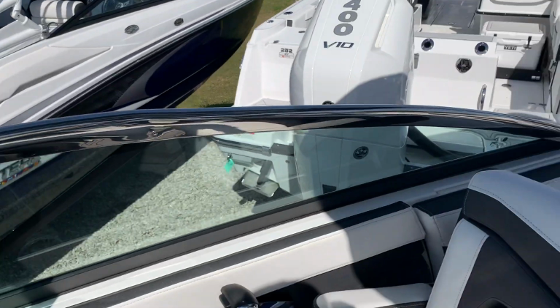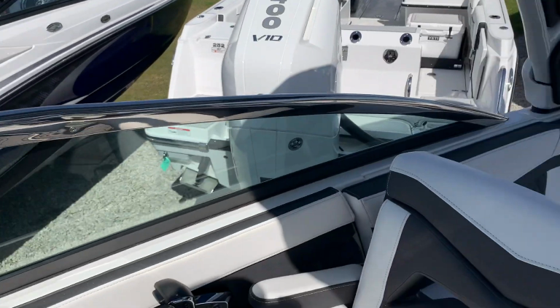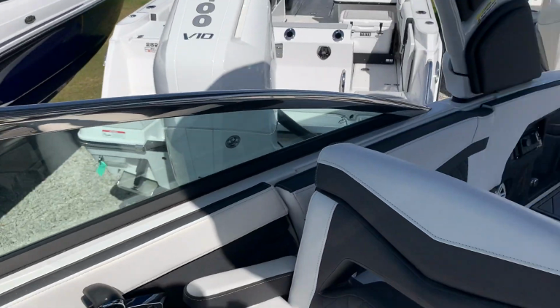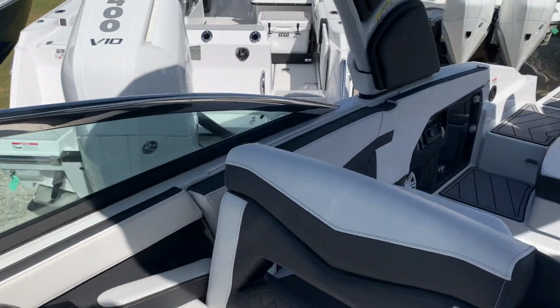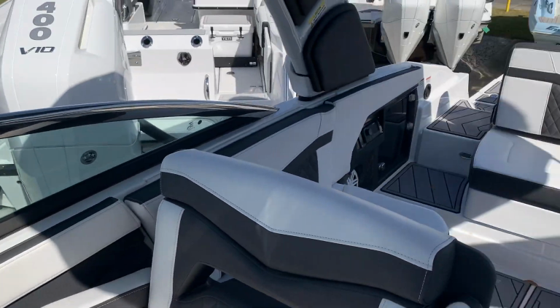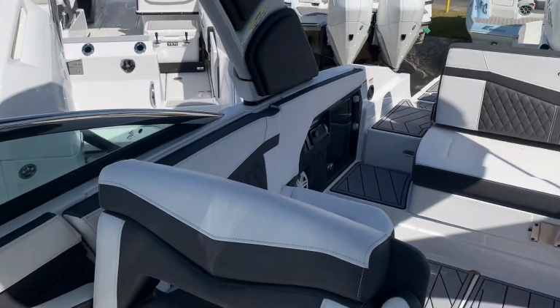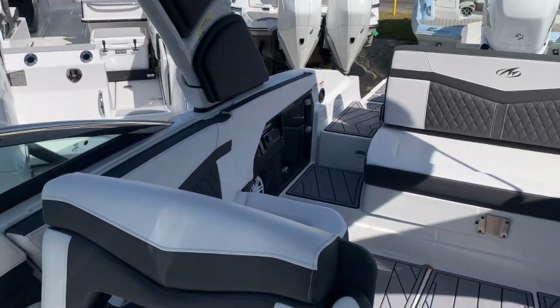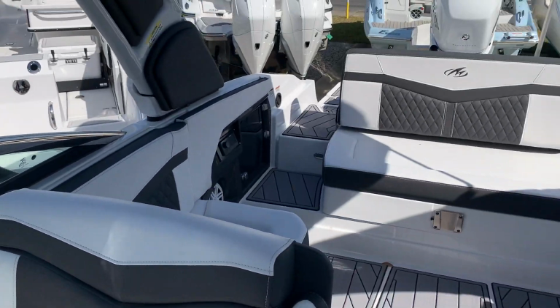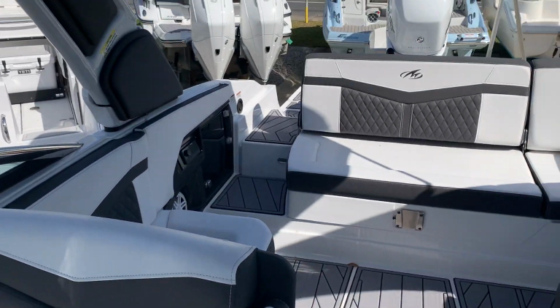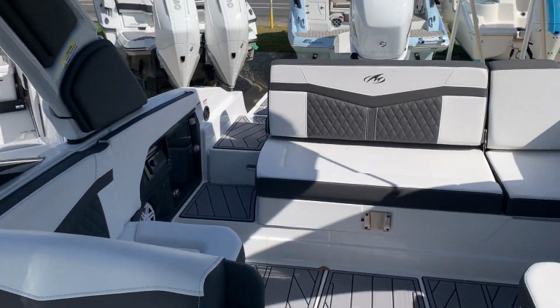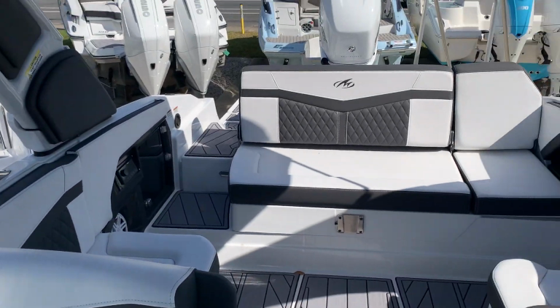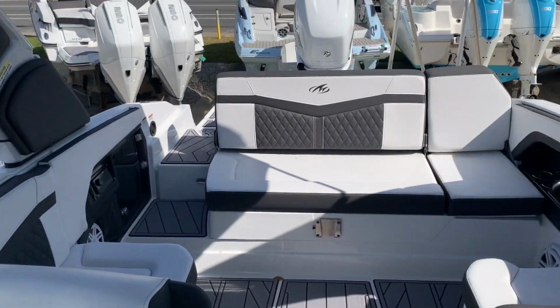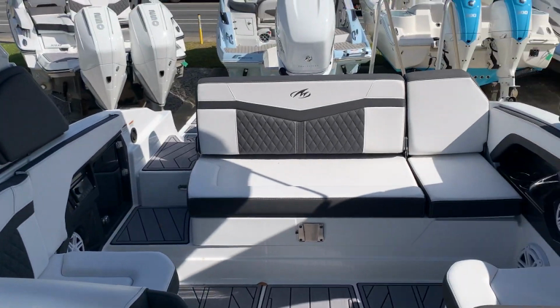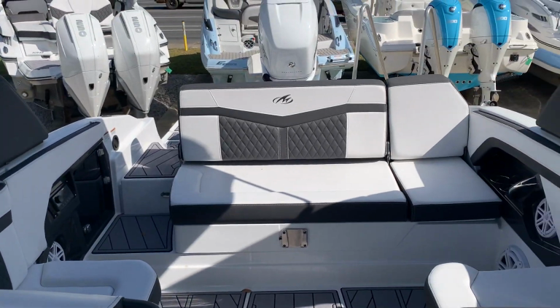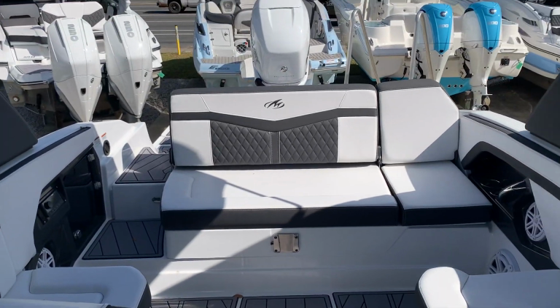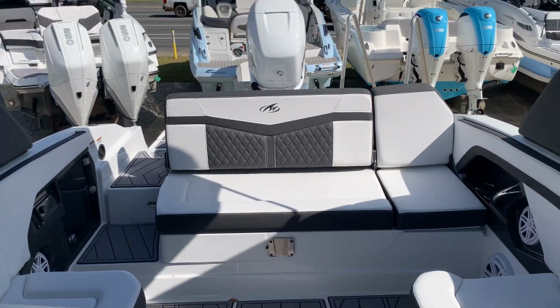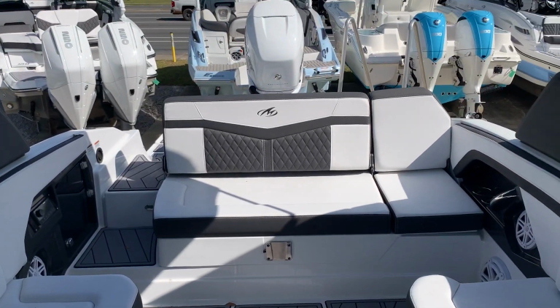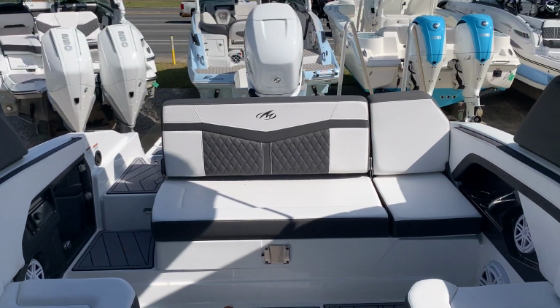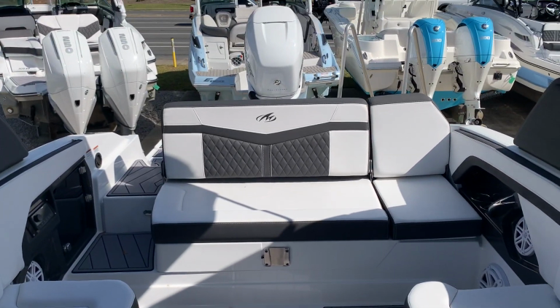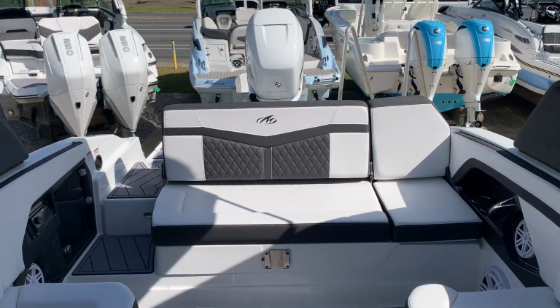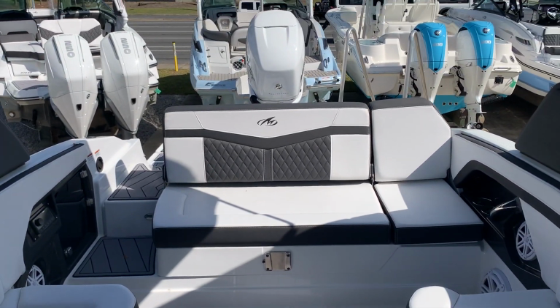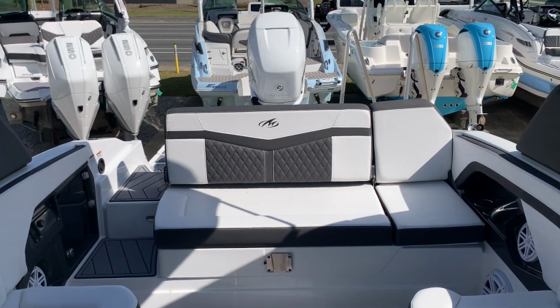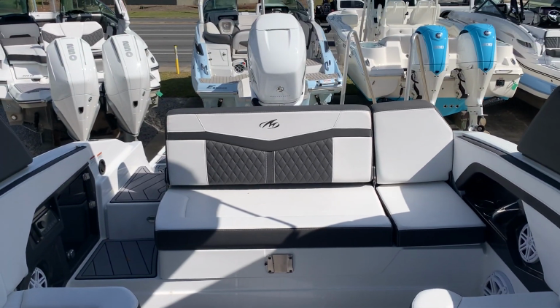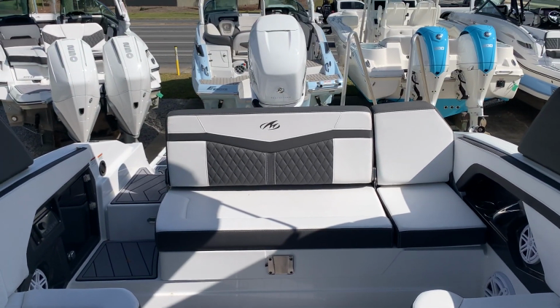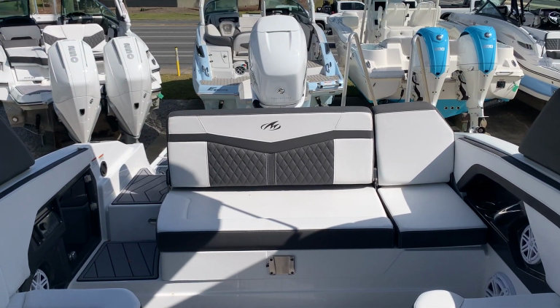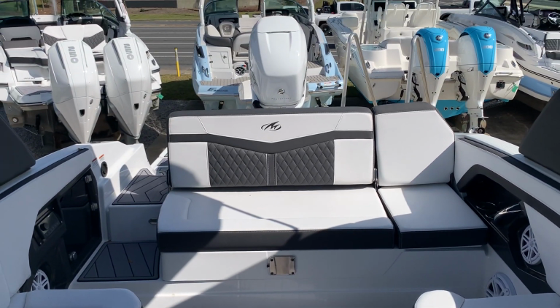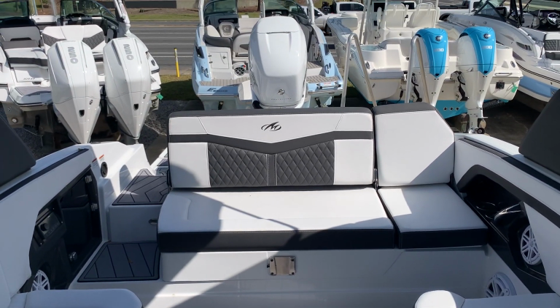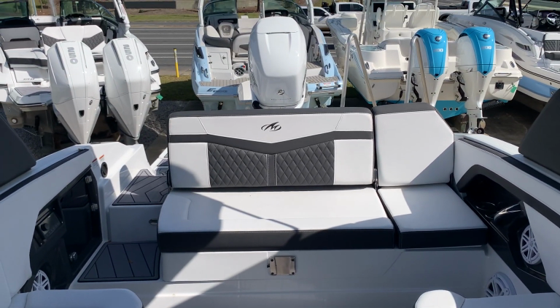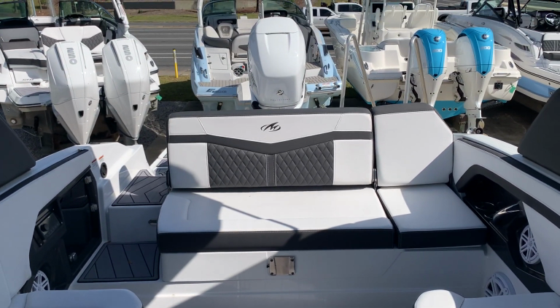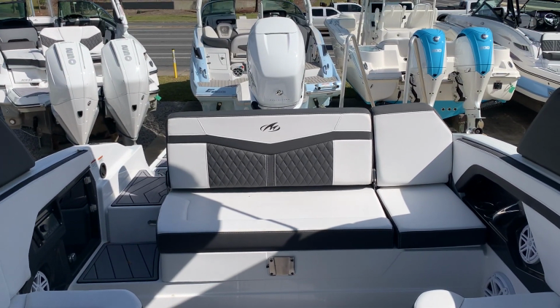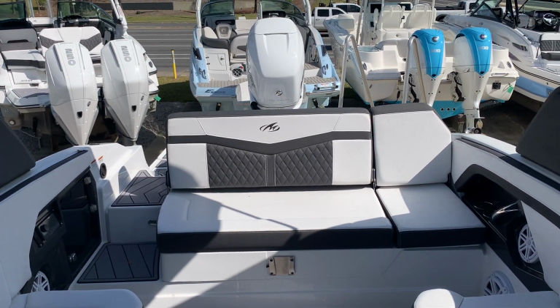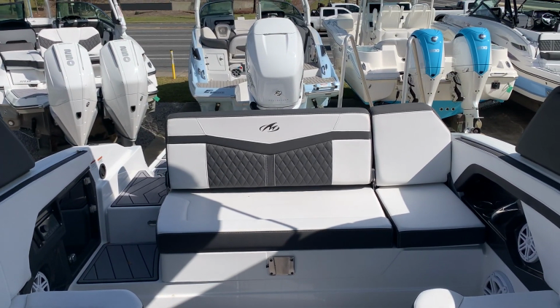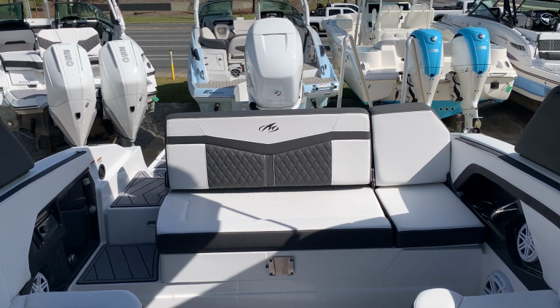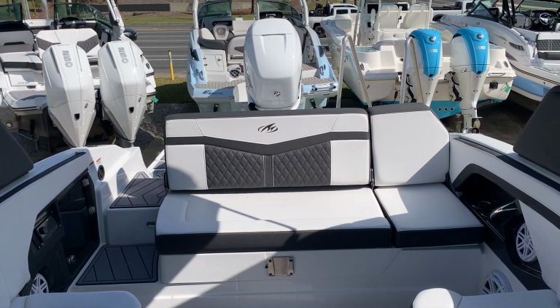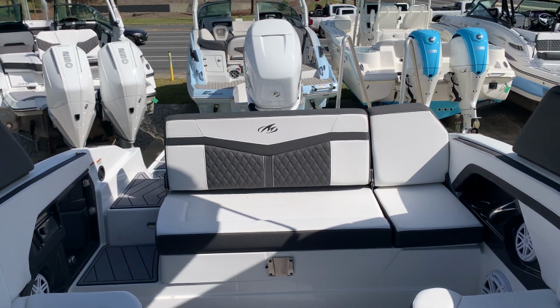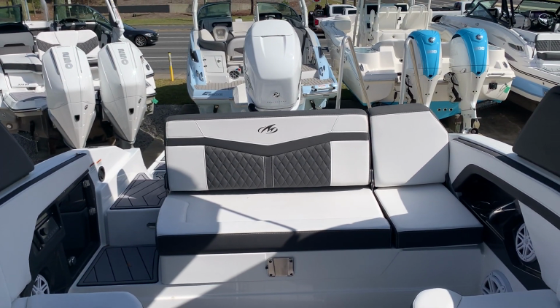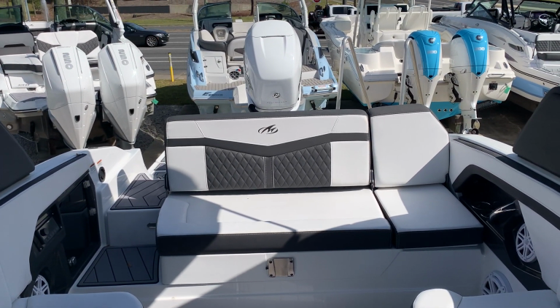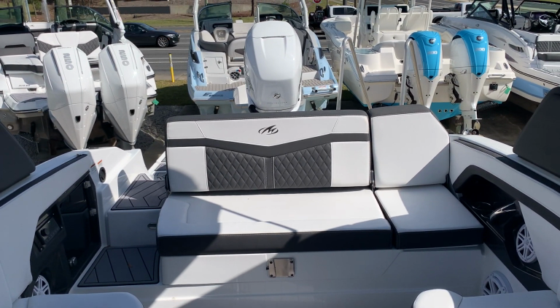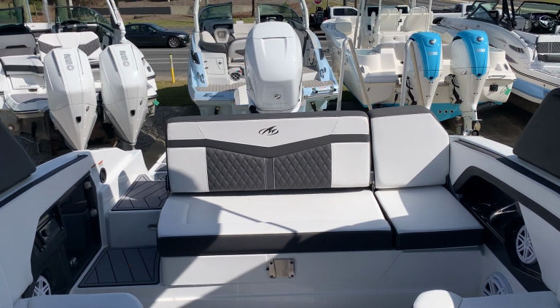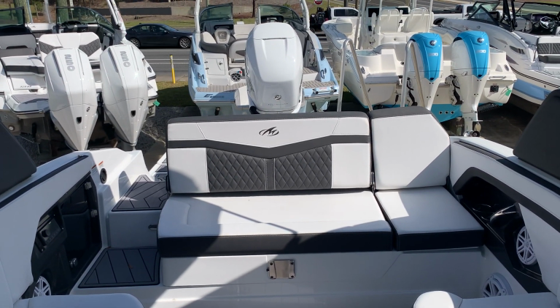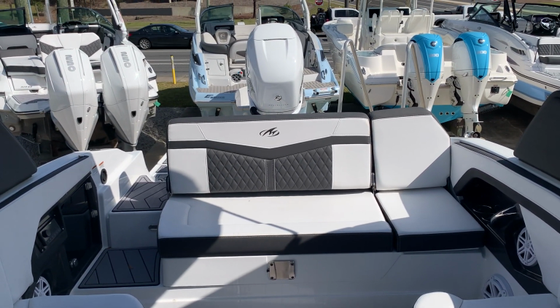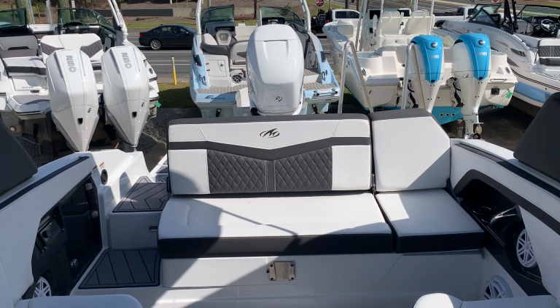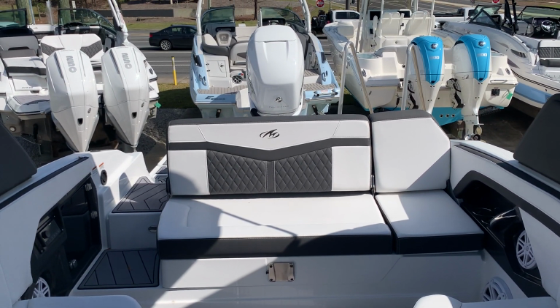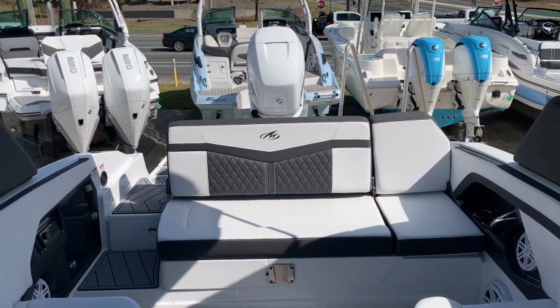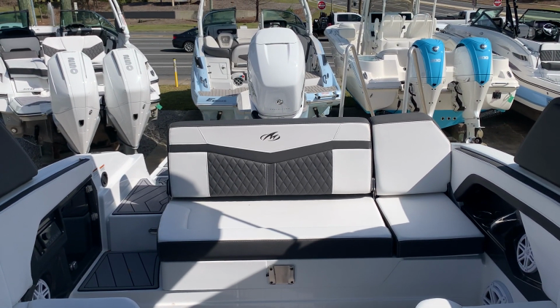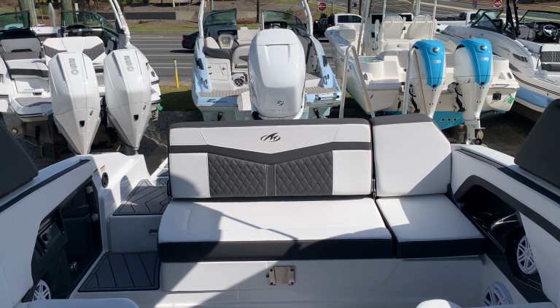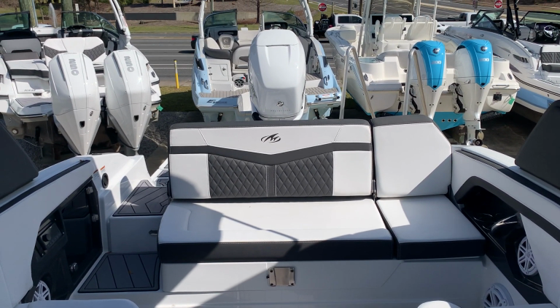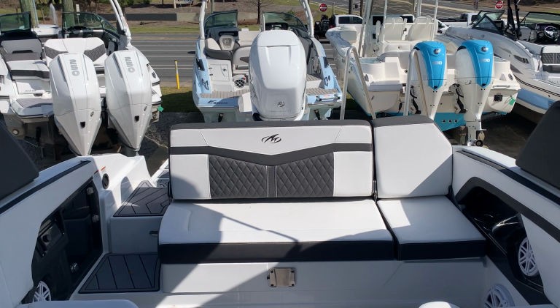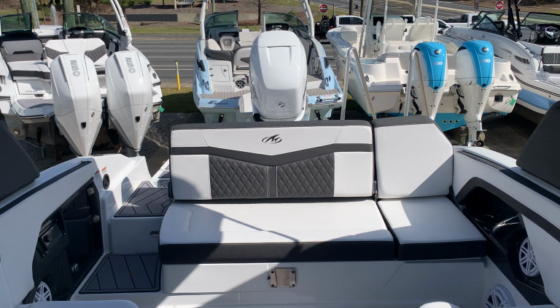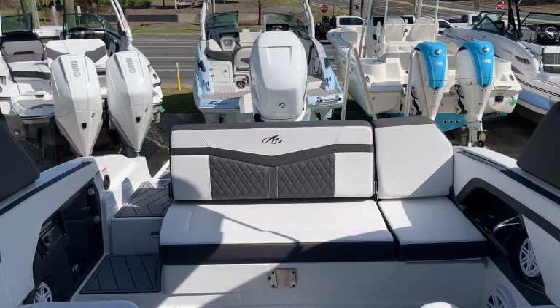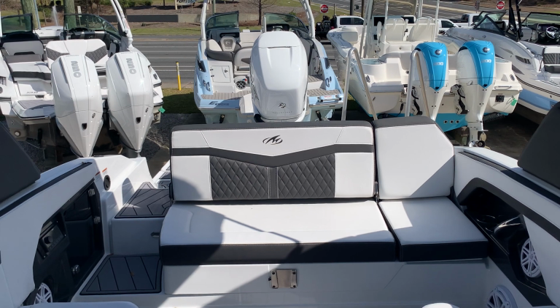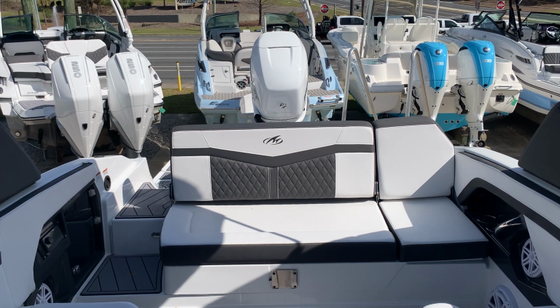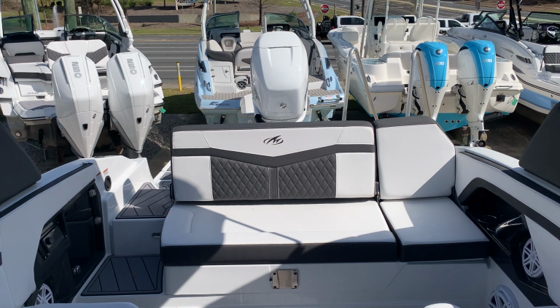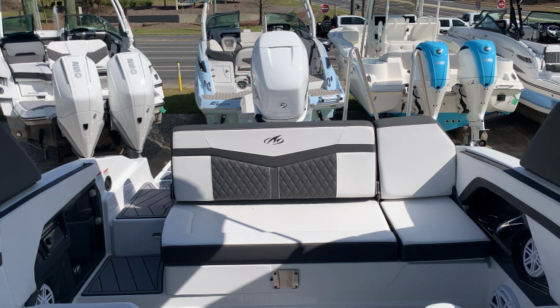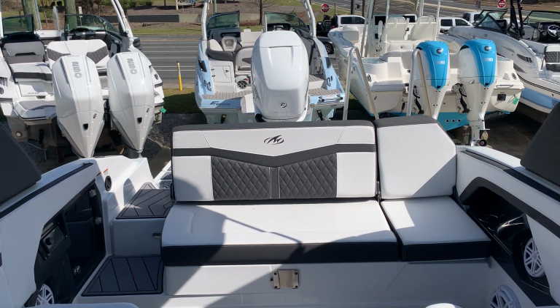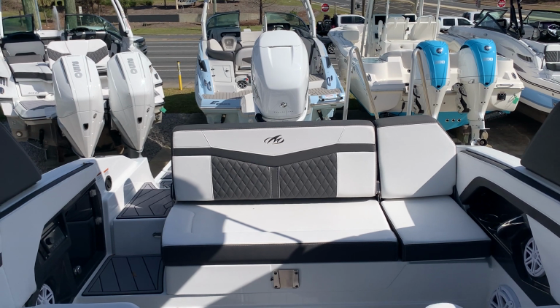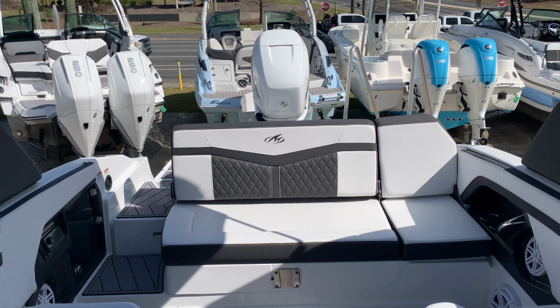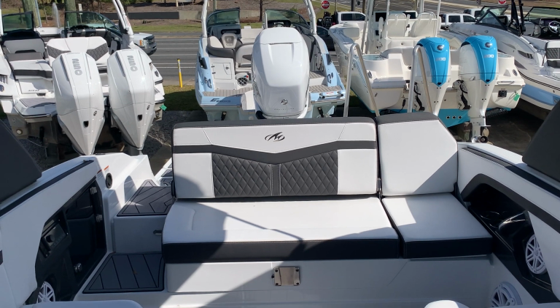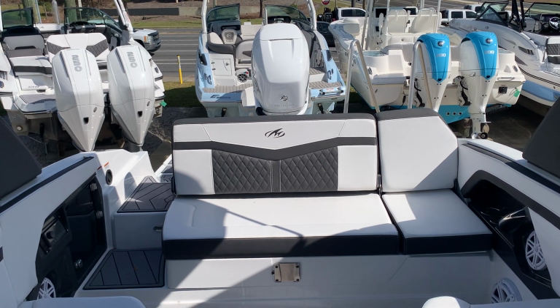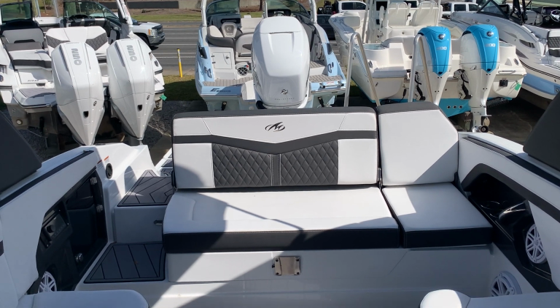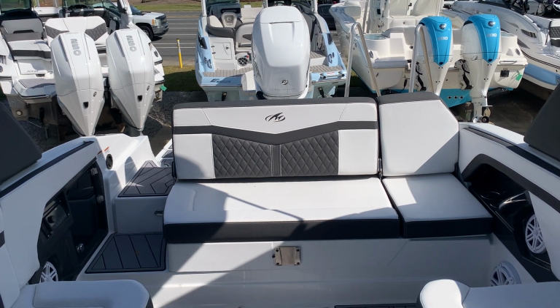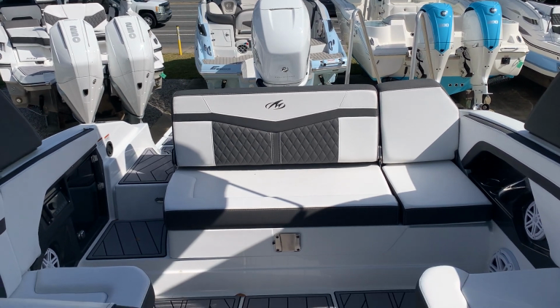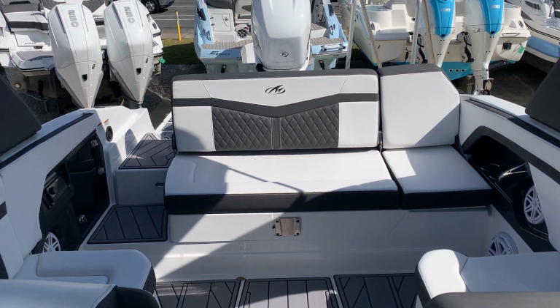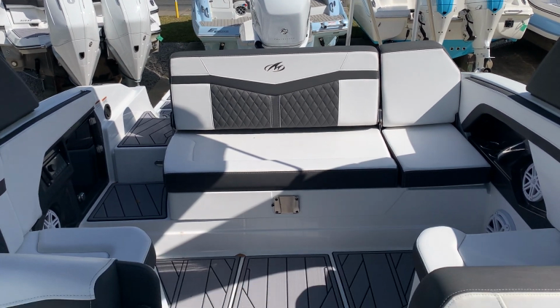Come see Tom at Emerald Coast Marine in Niceville to check out this beautiful Monterey 275 SS.